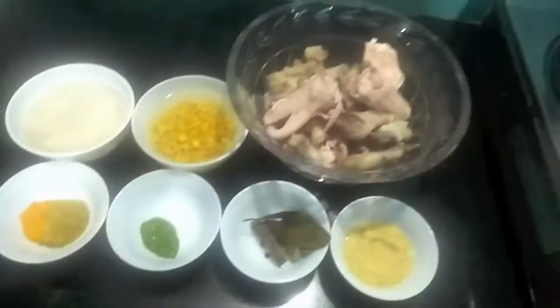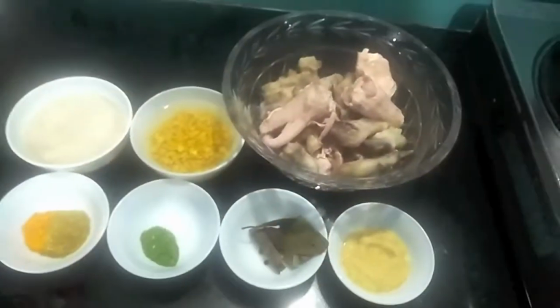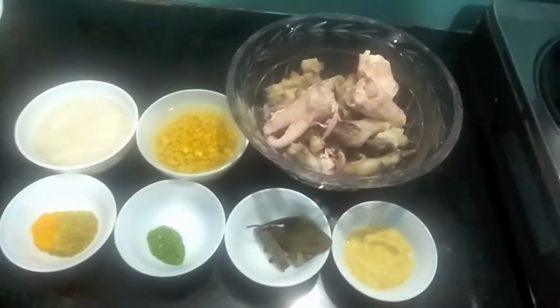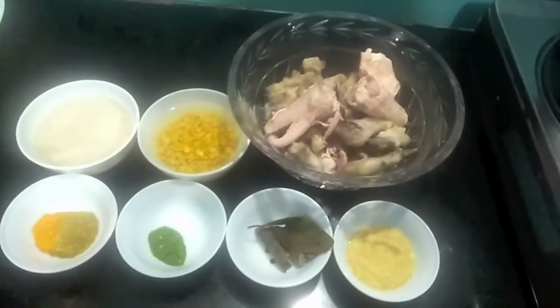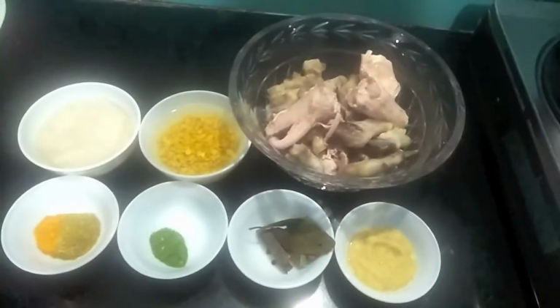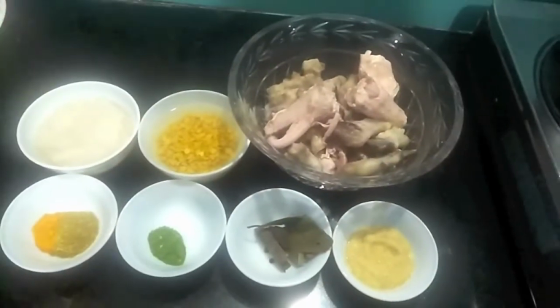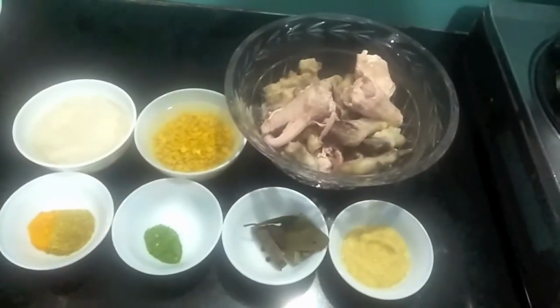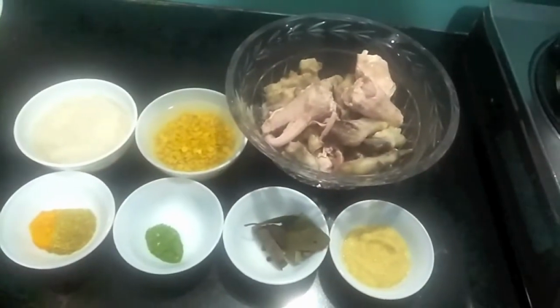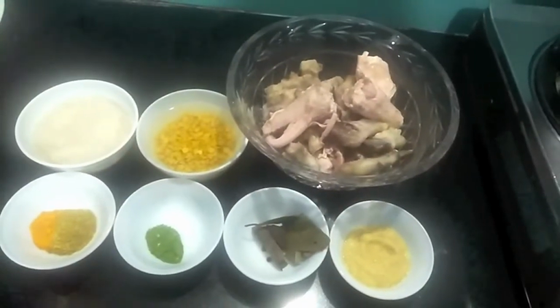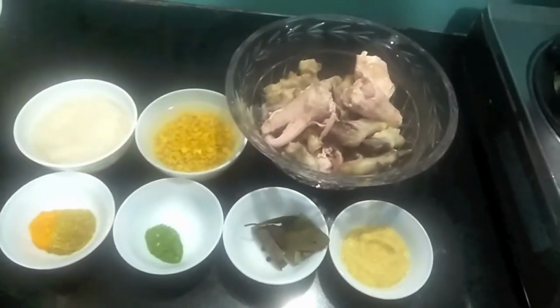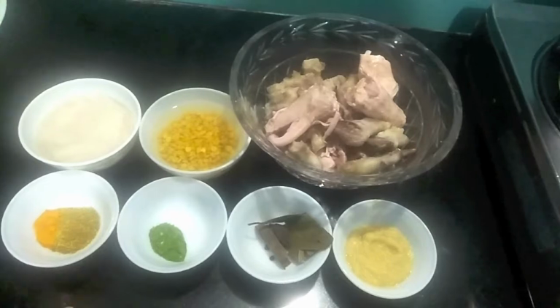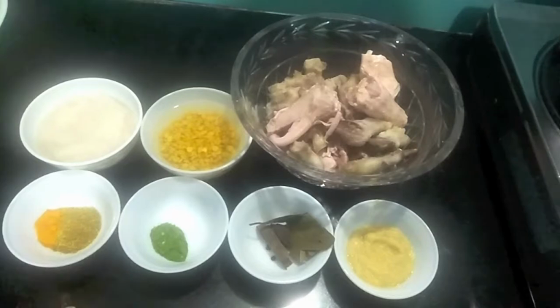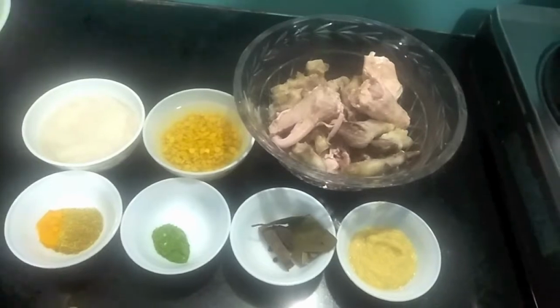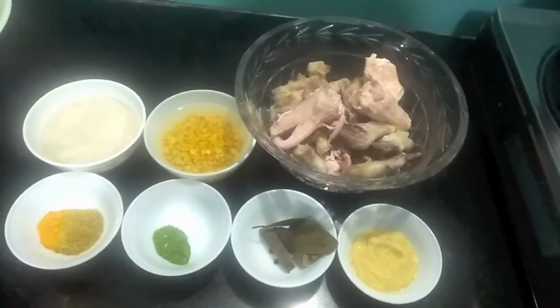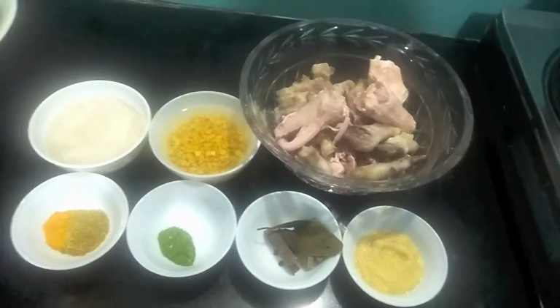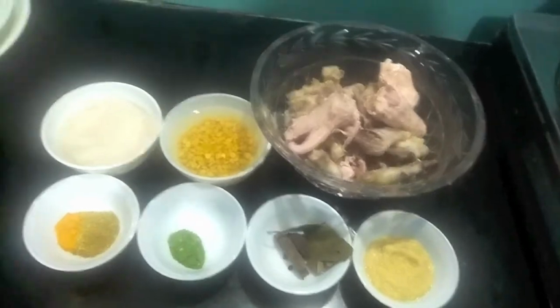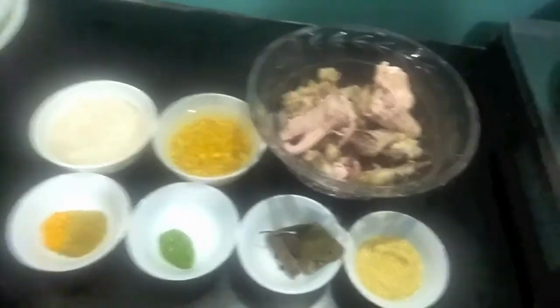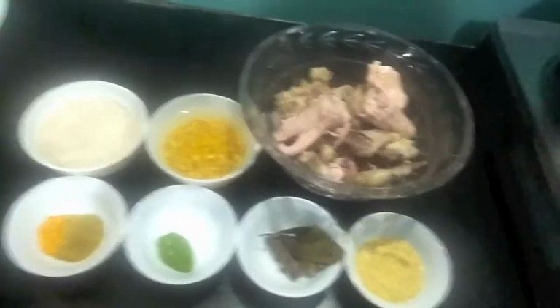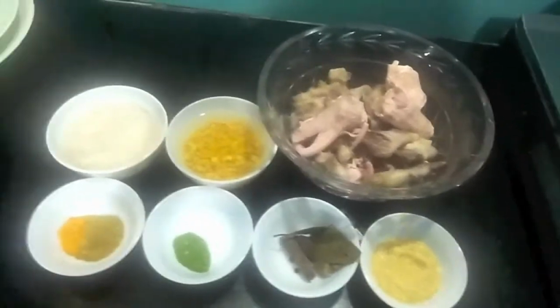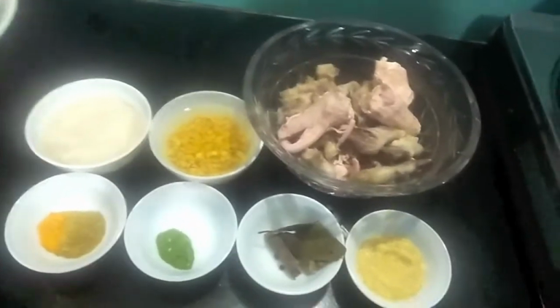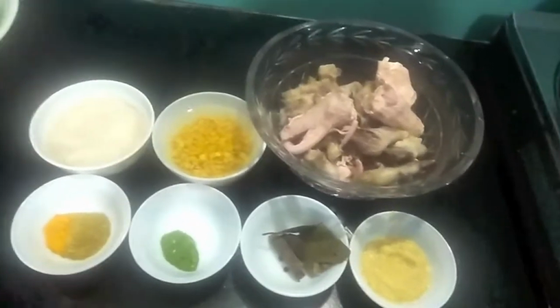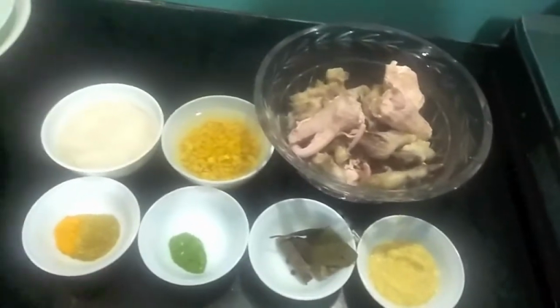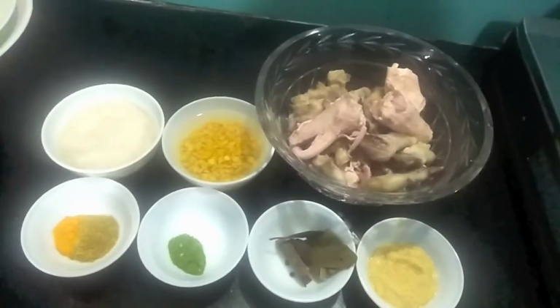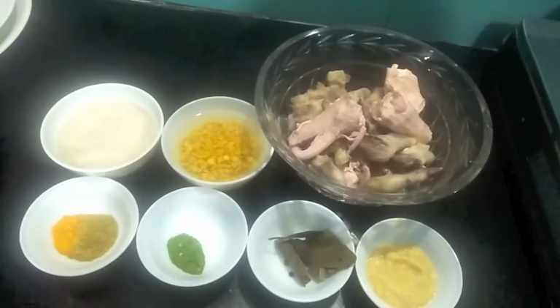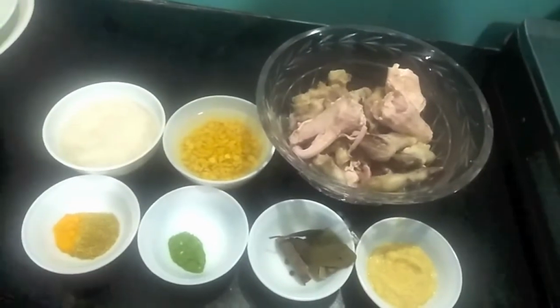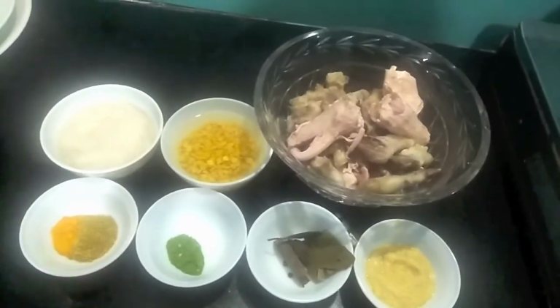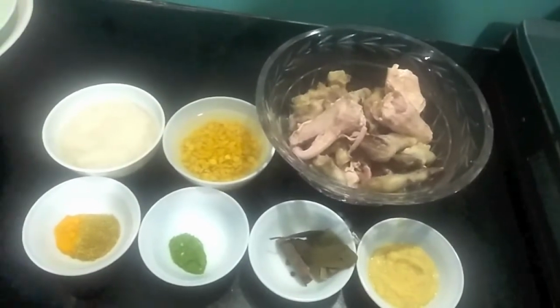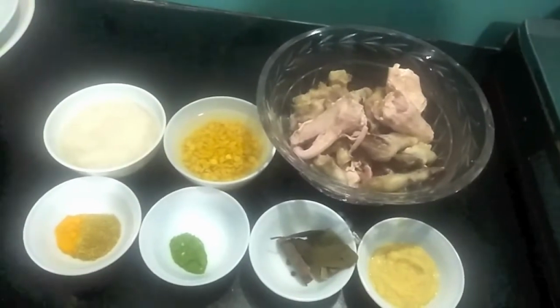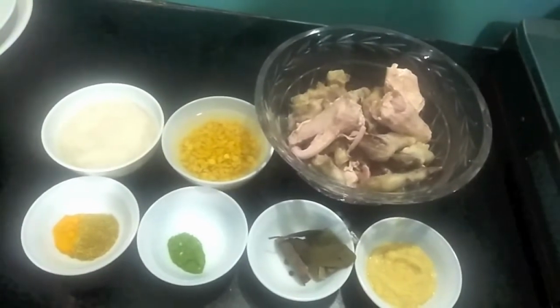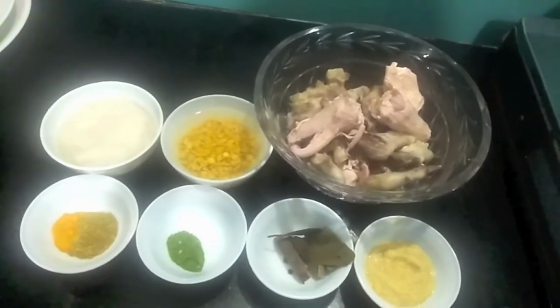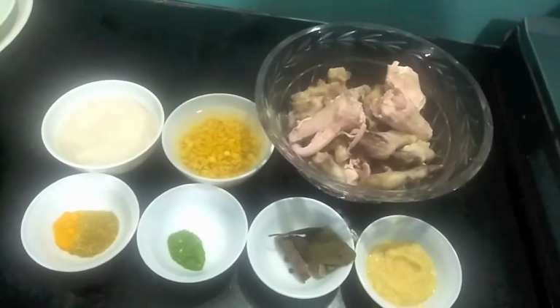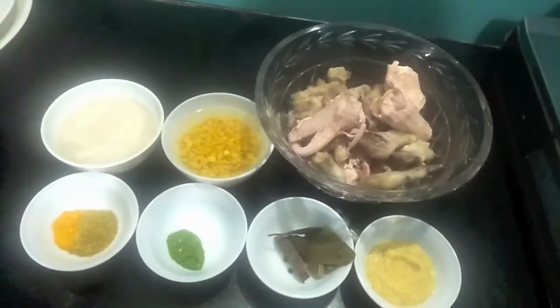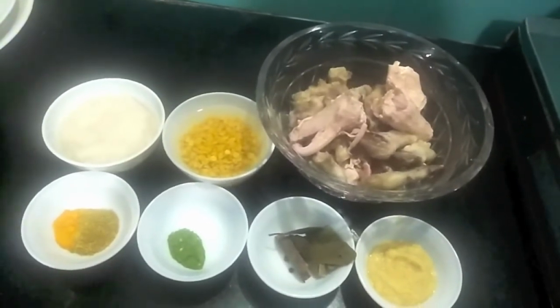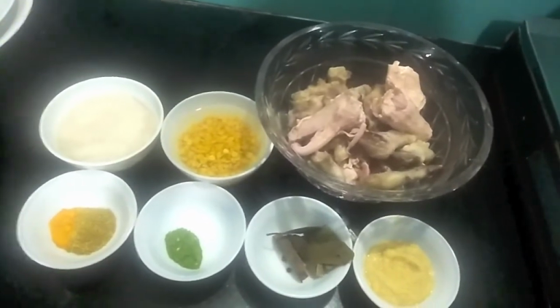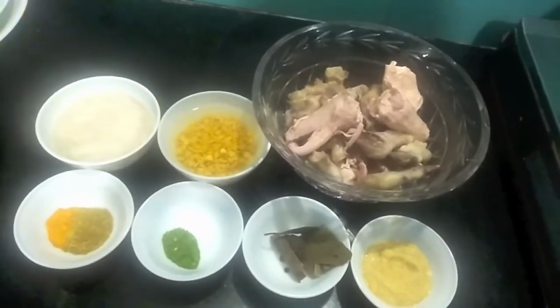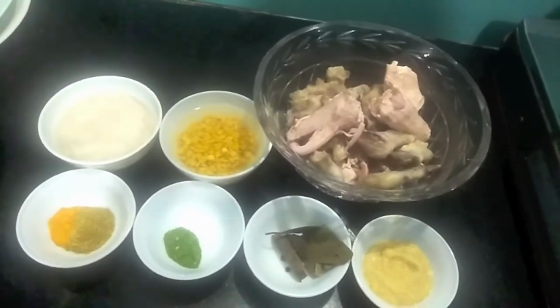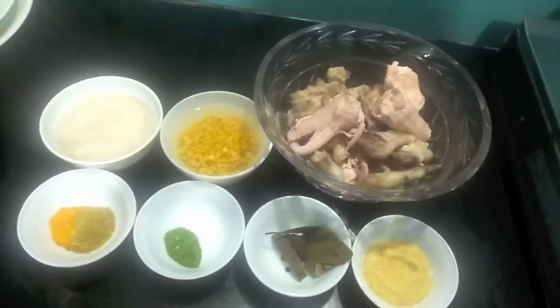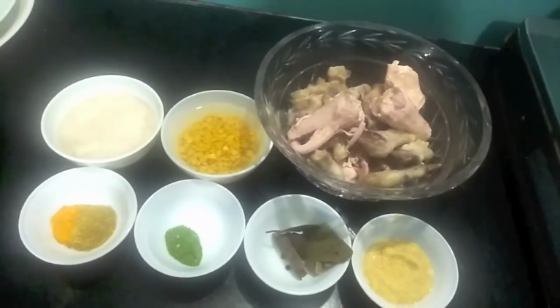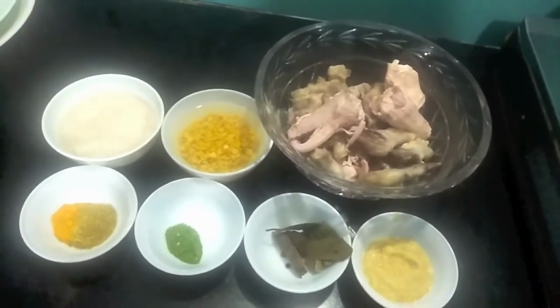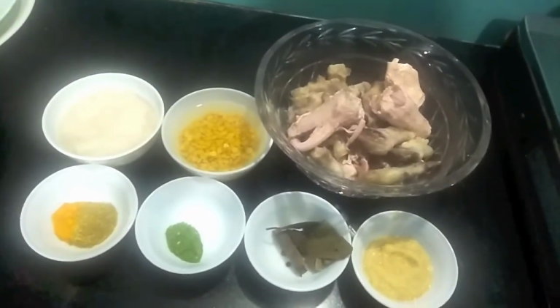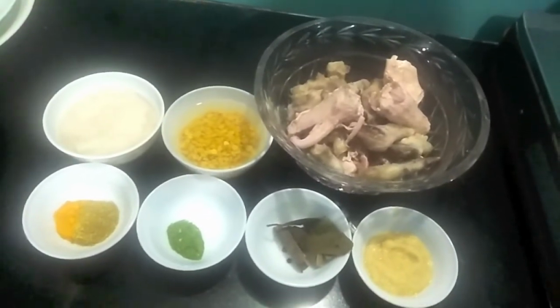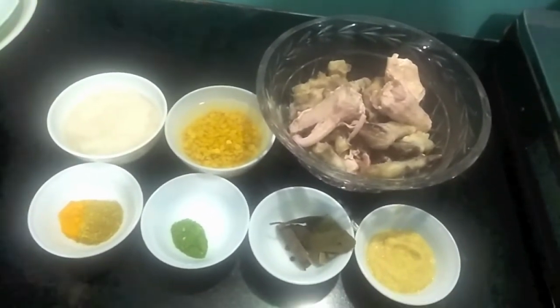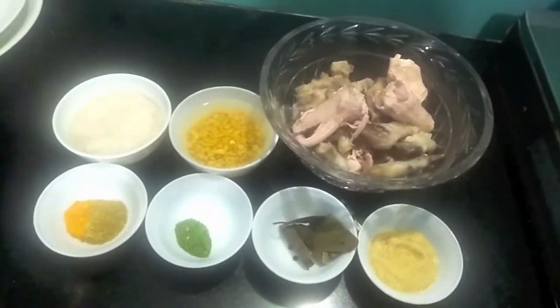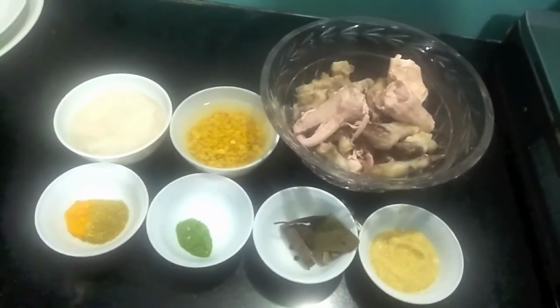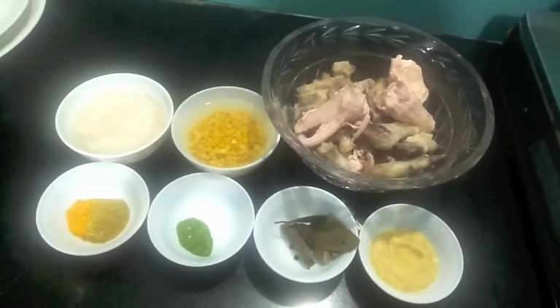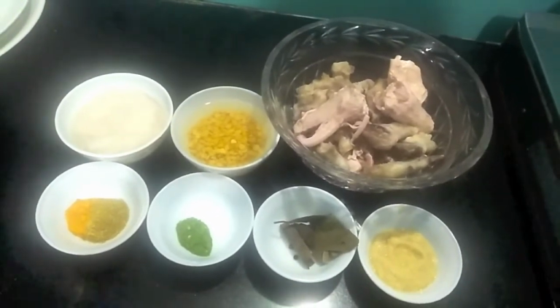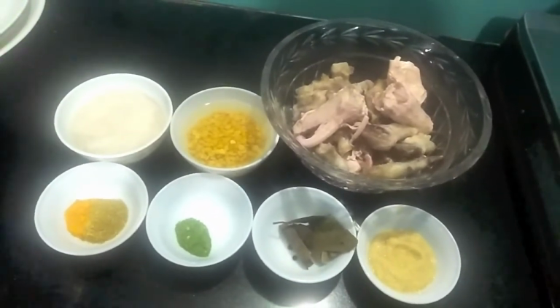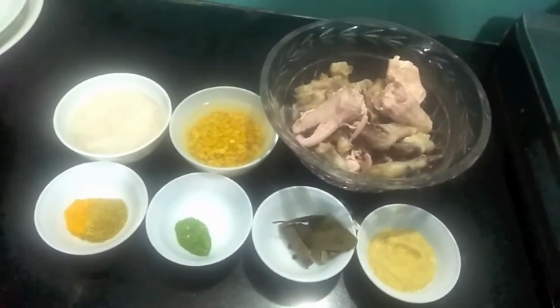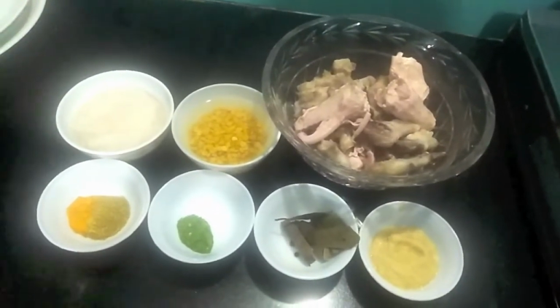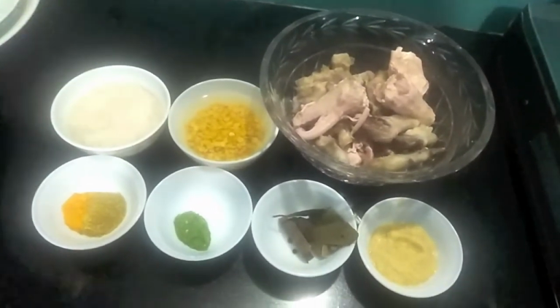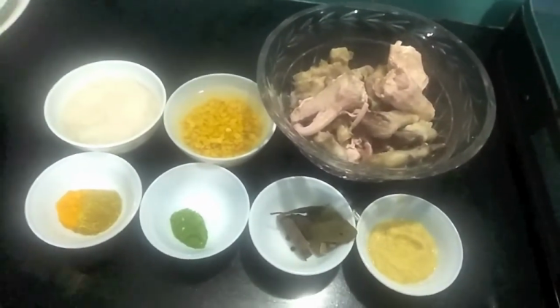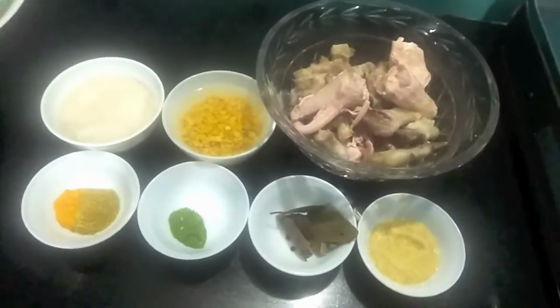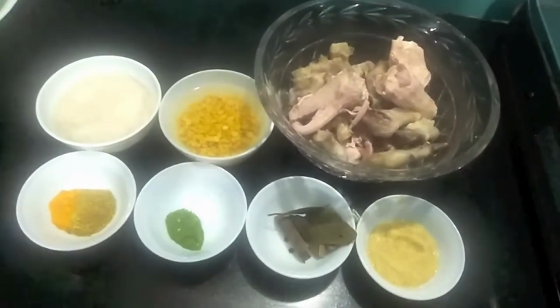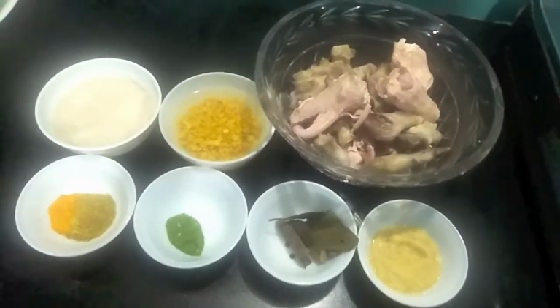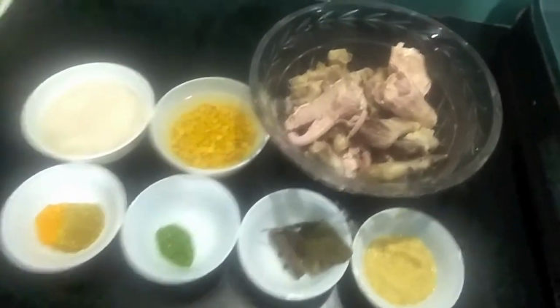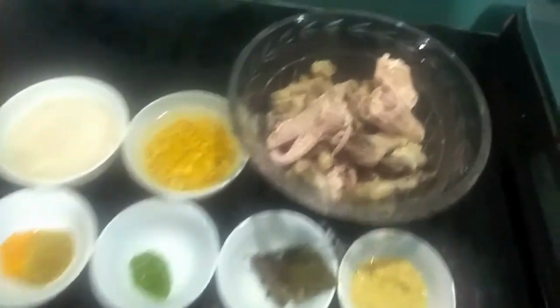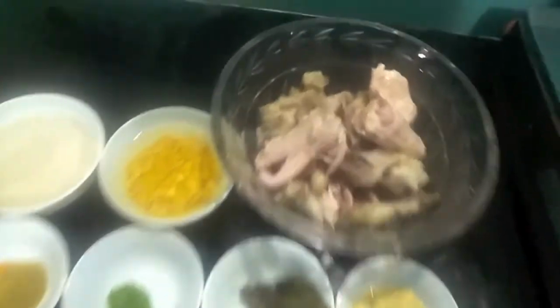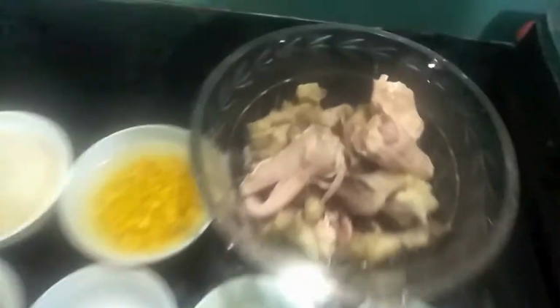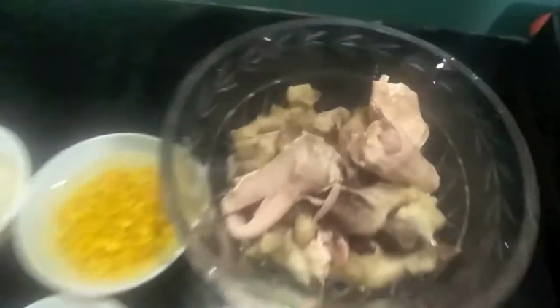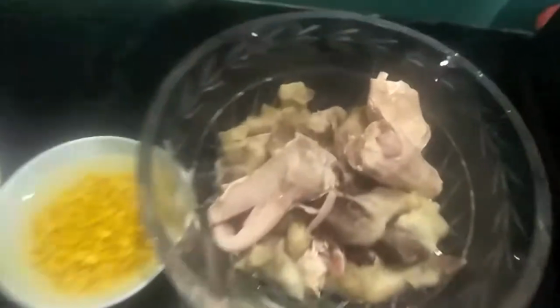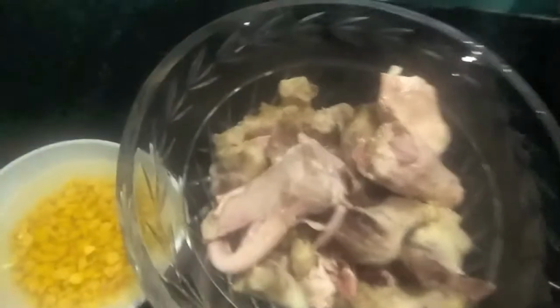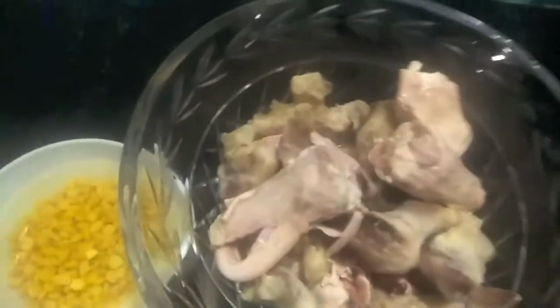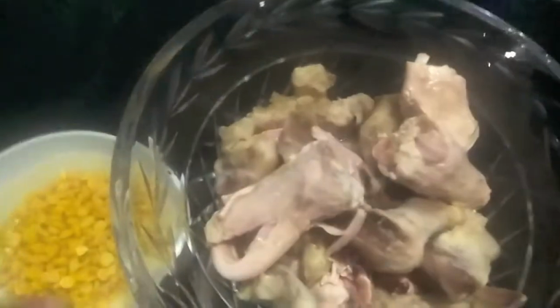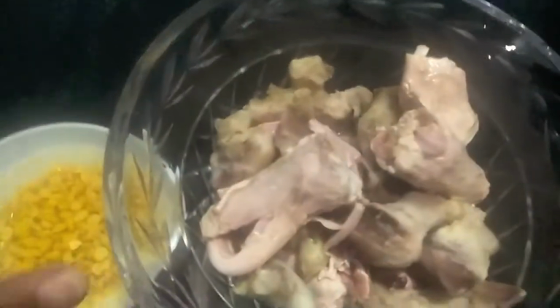Hello and welcome to my channel Shifa's Kitchen. Today I am going to show you how to cook paaya ka shorba, or trotters. So let's start.